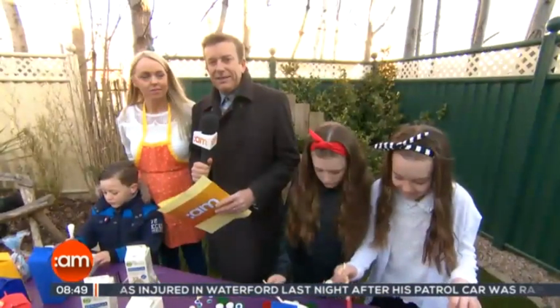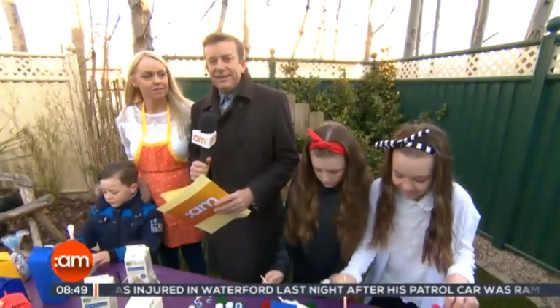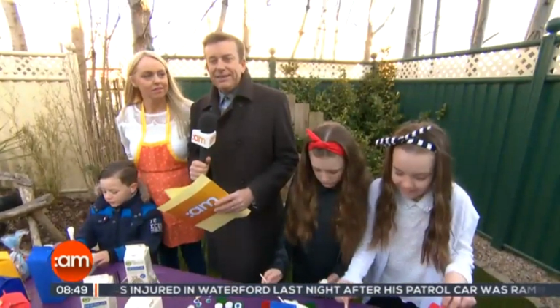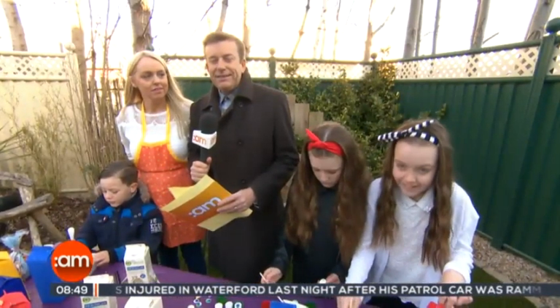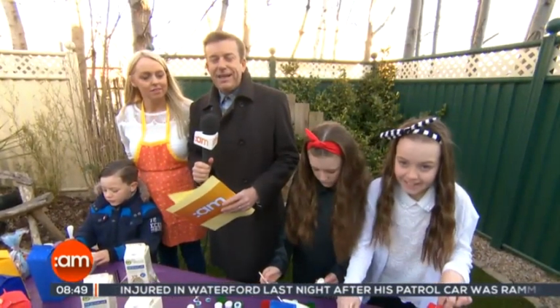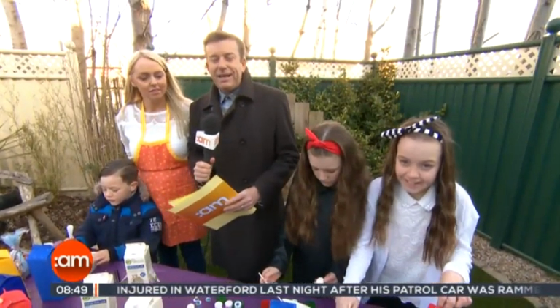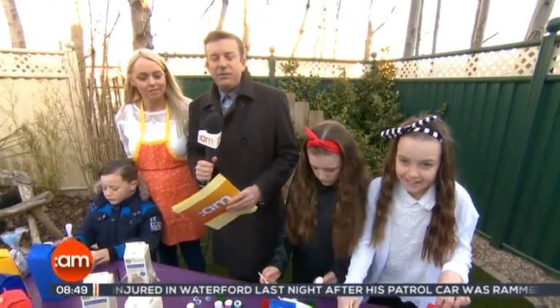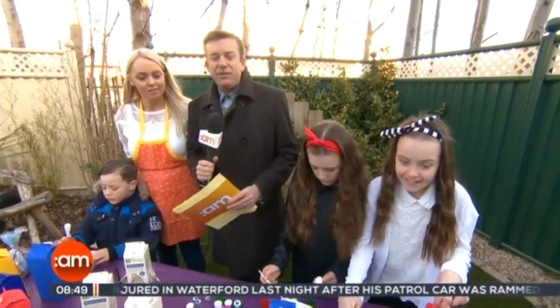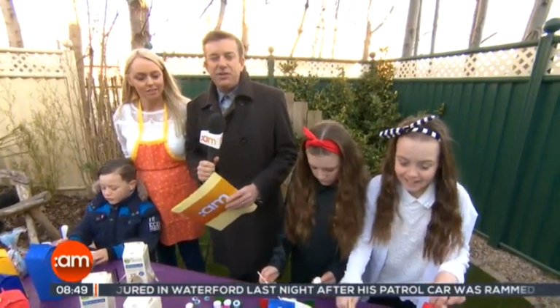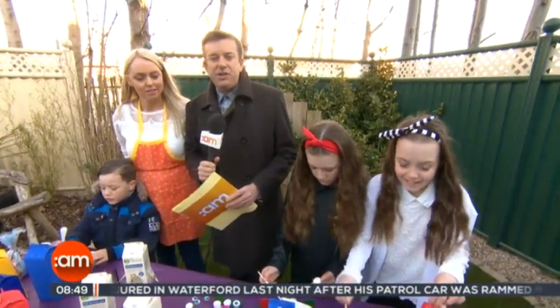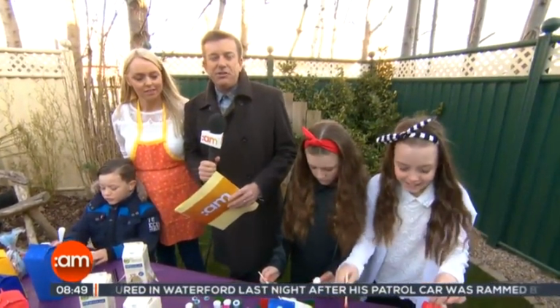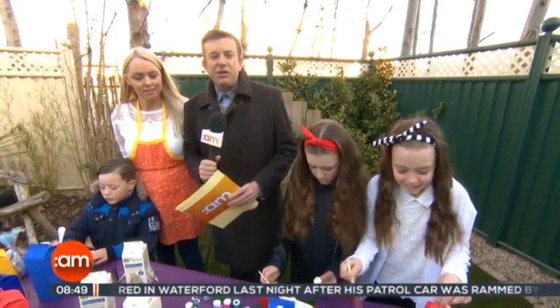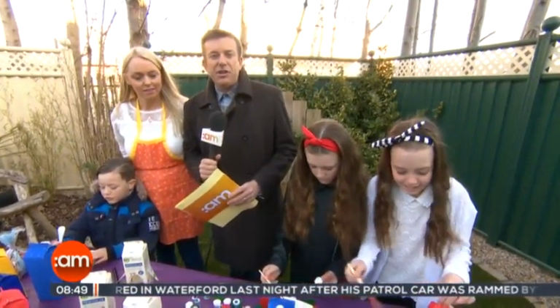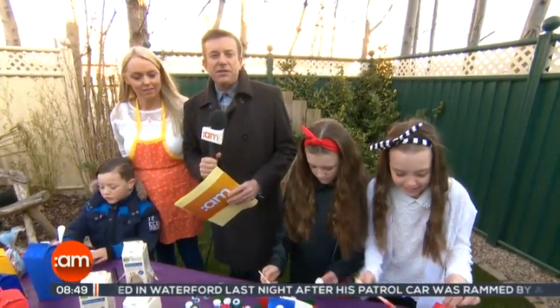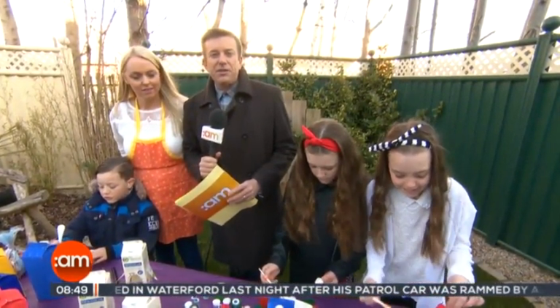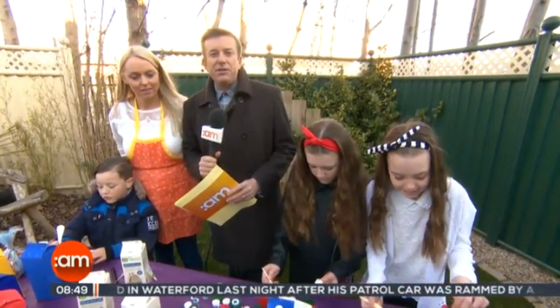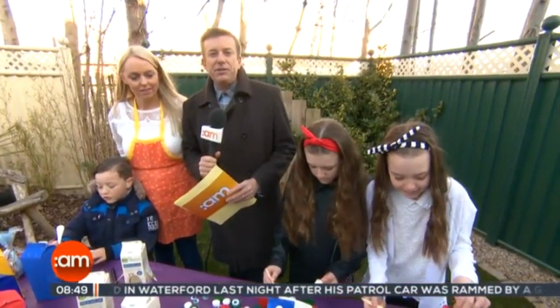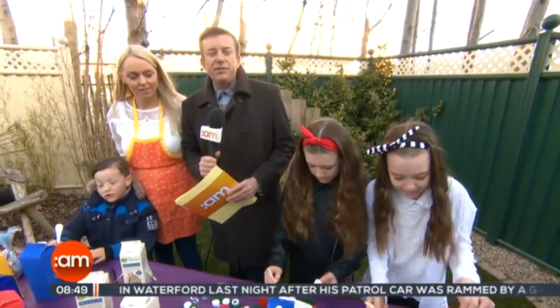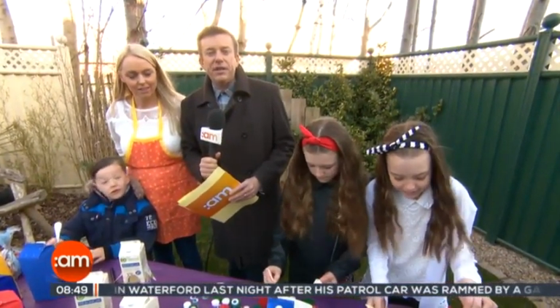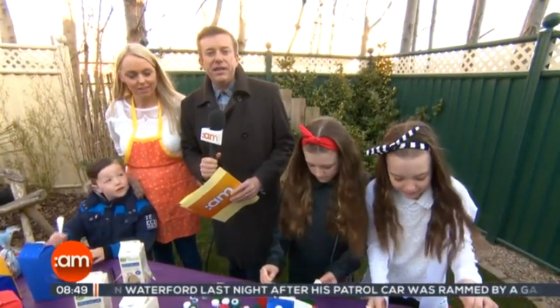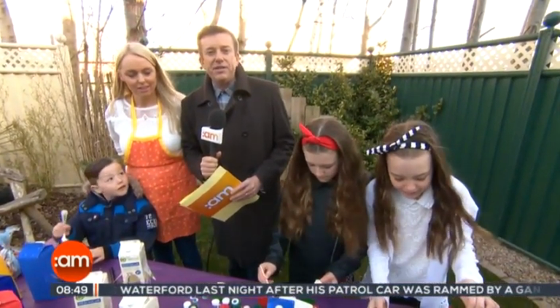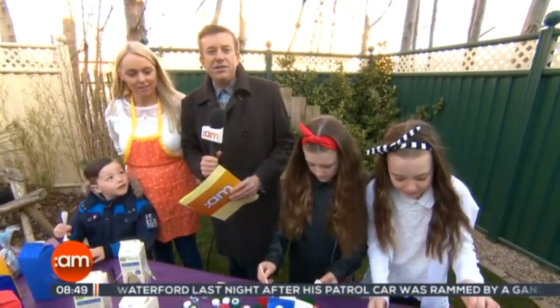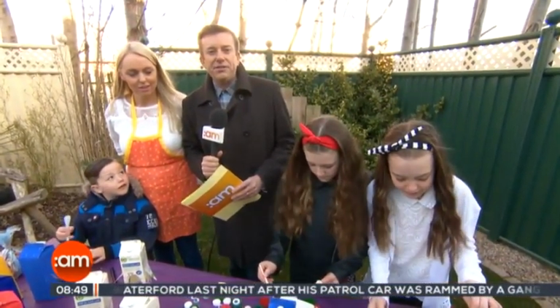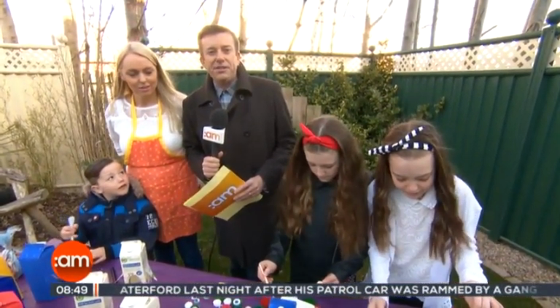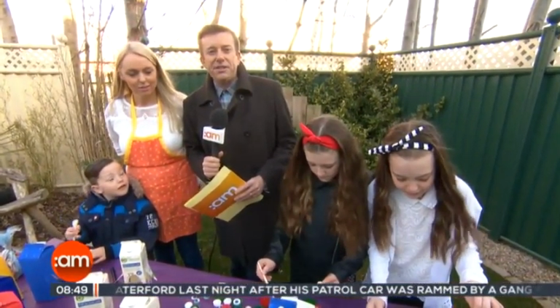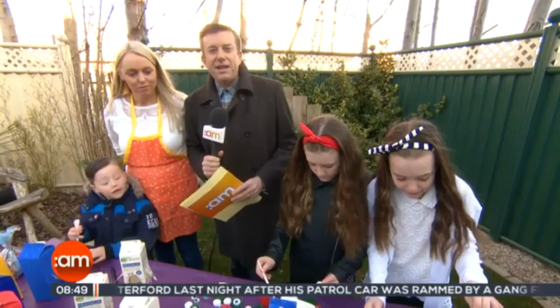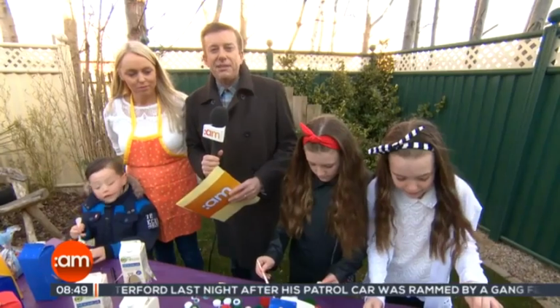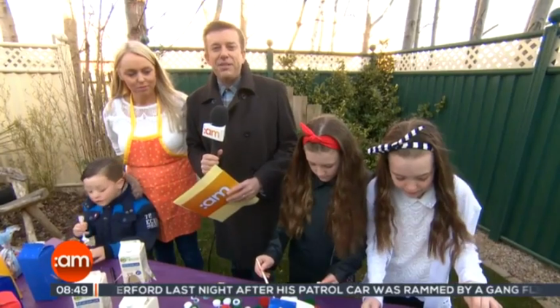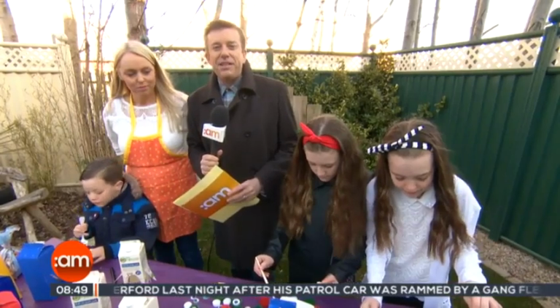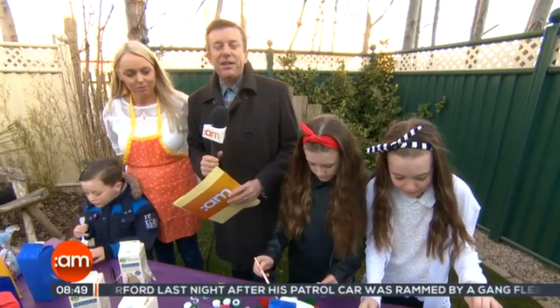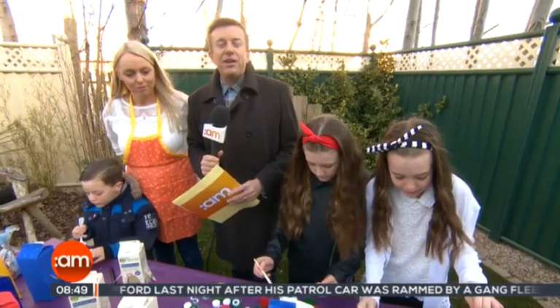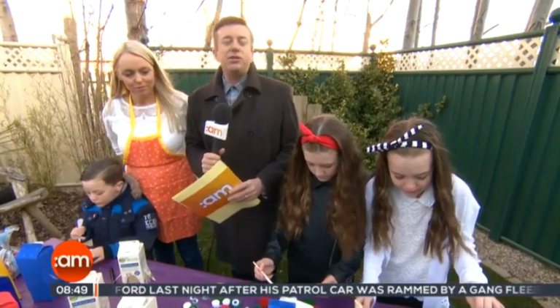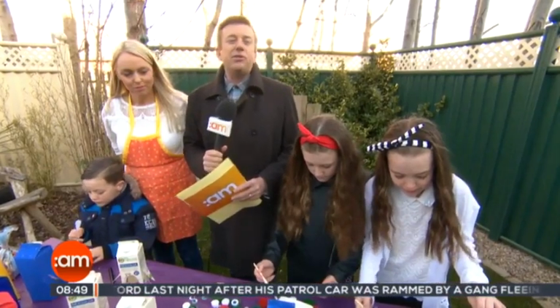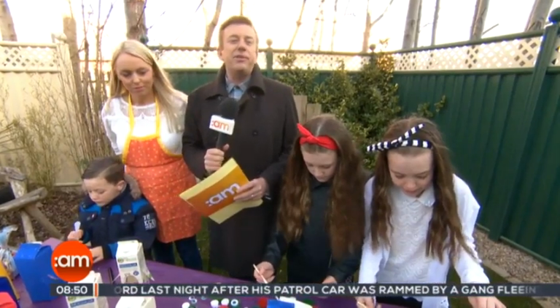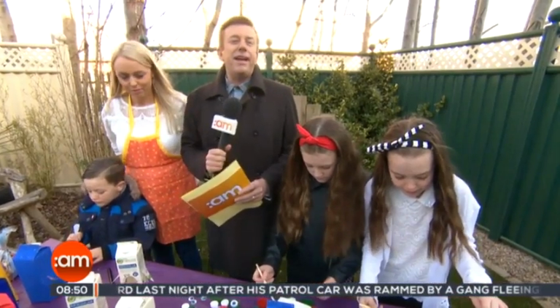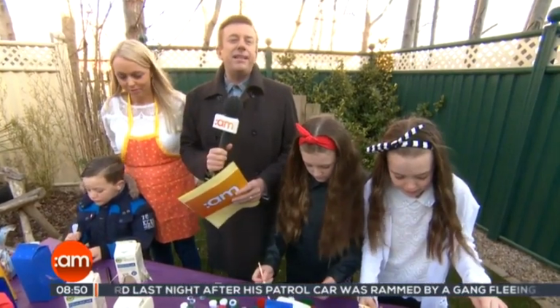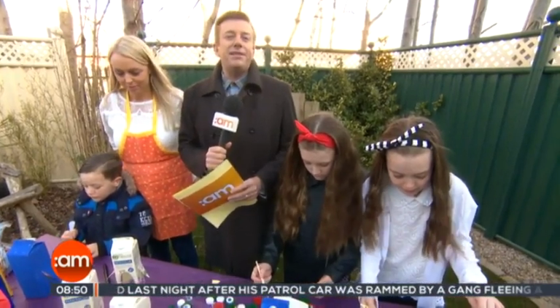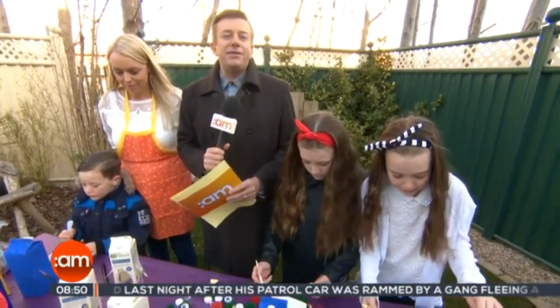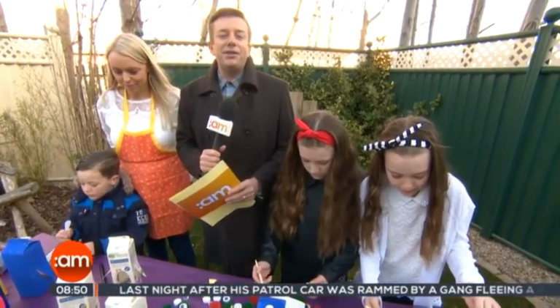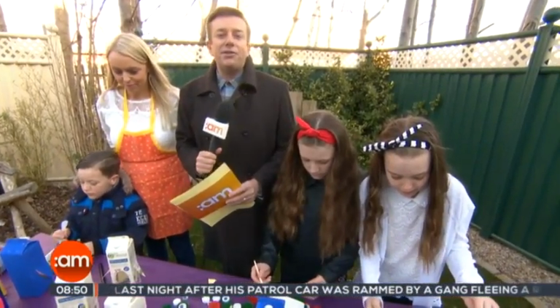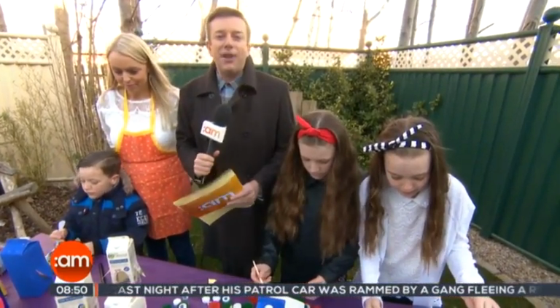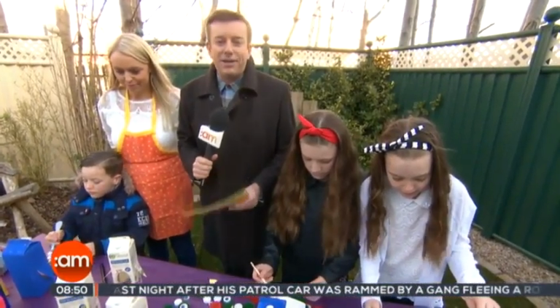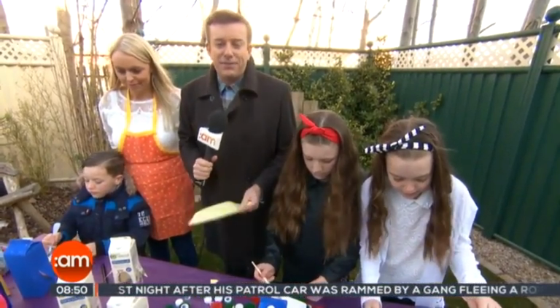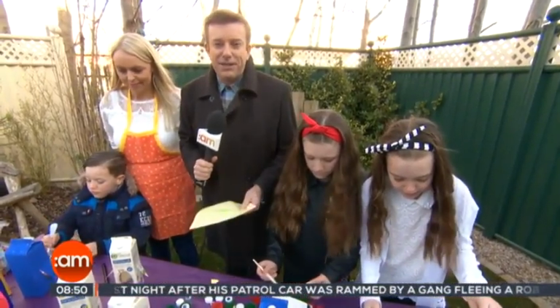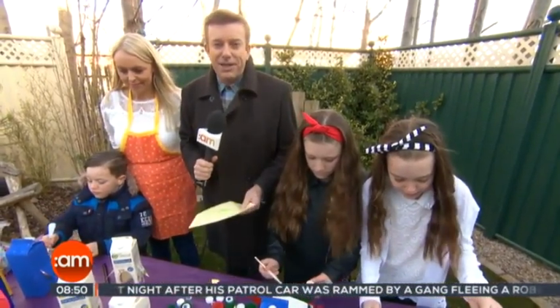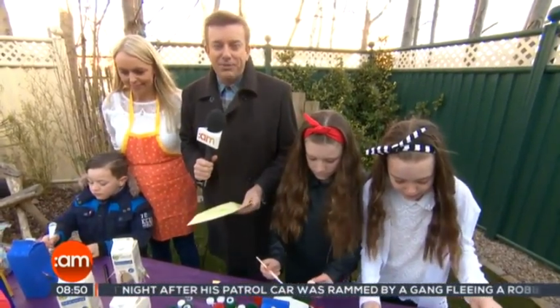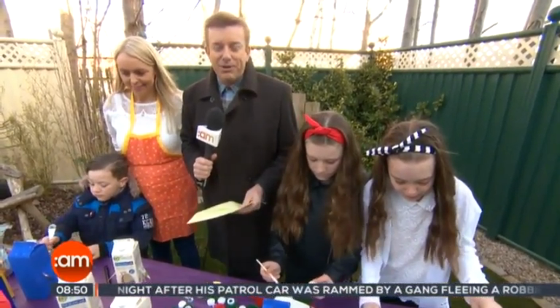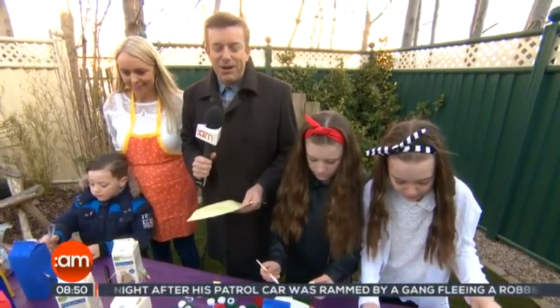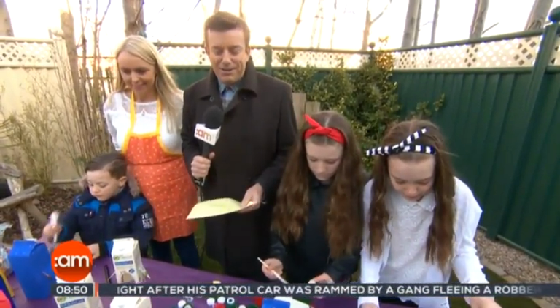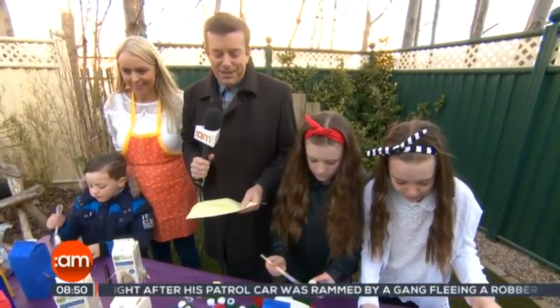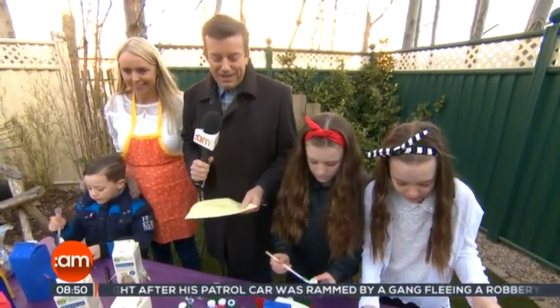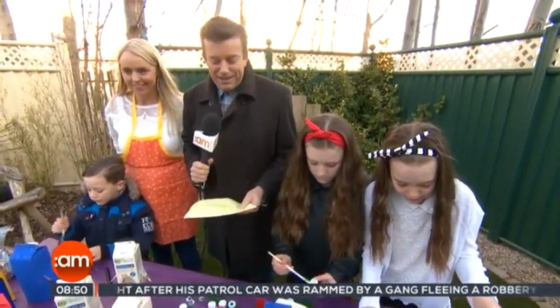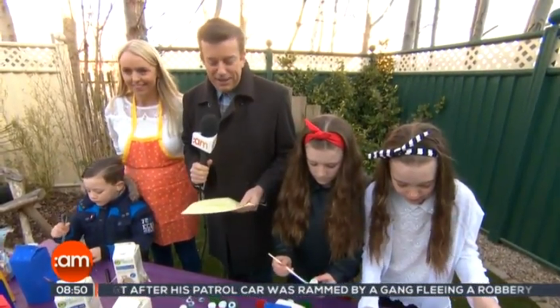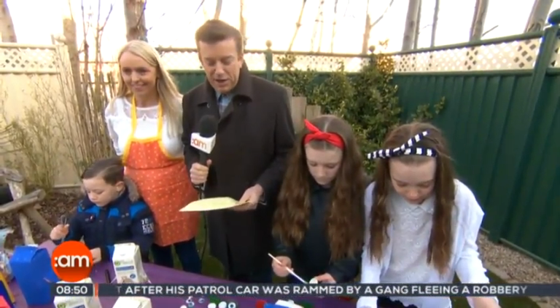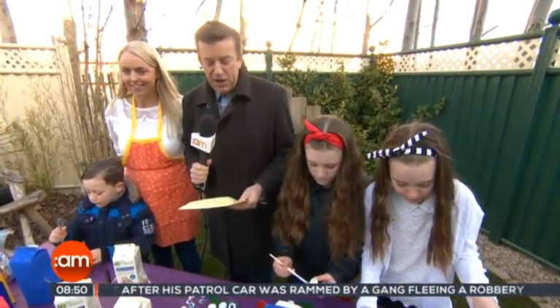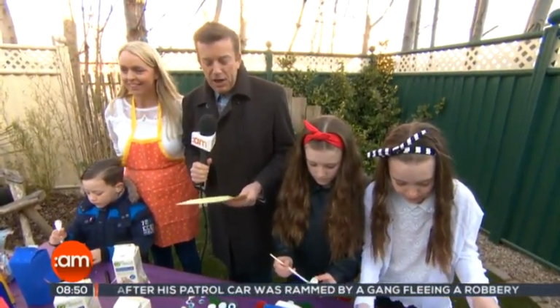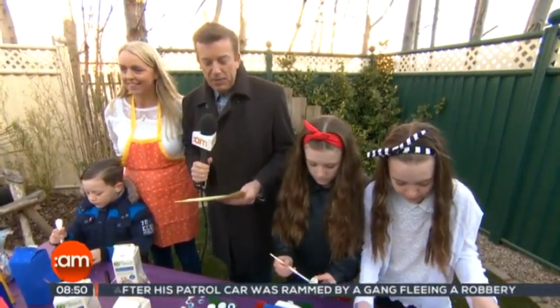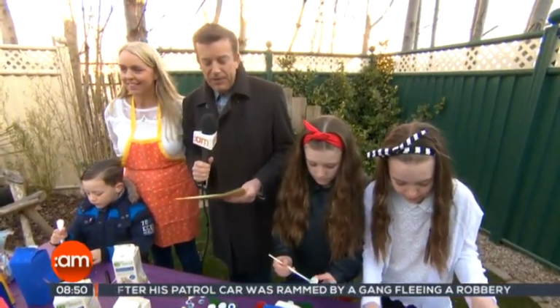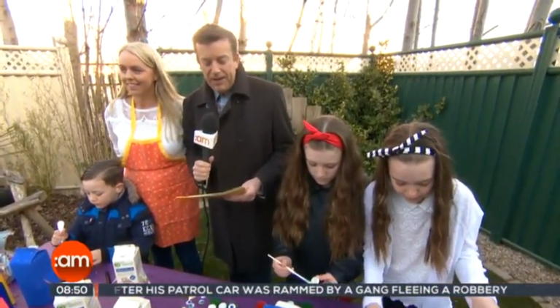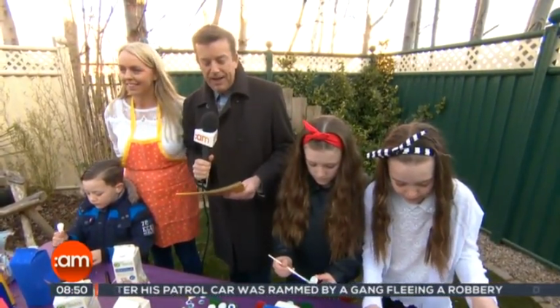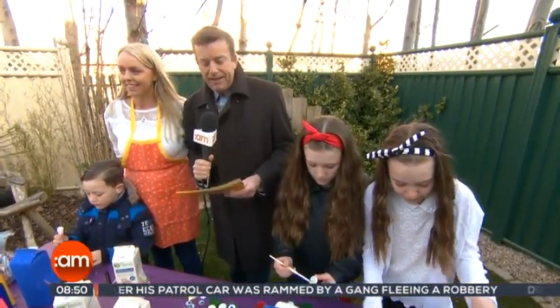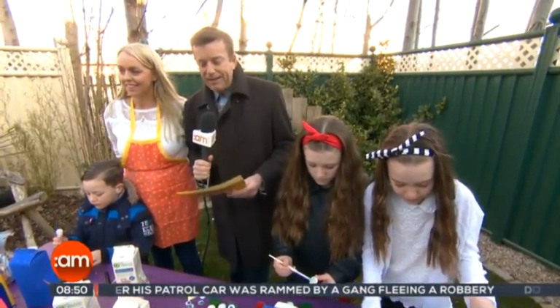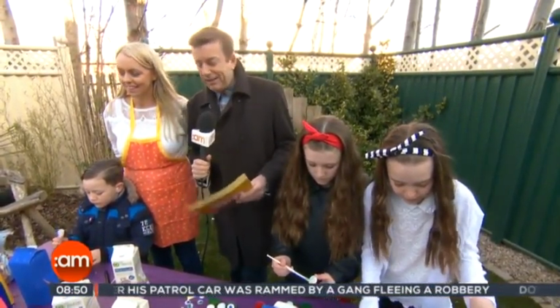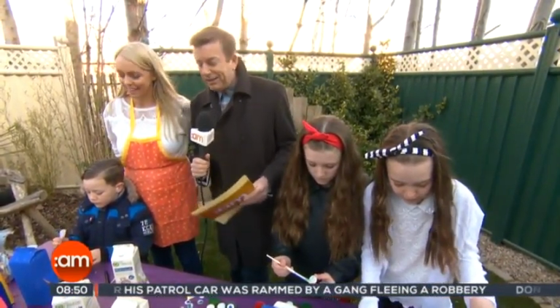Now with the children off school for Easter, it's time to get all creative and crafty and we're outside here with Ali Coughlin.